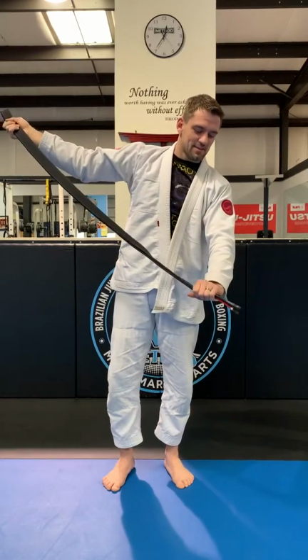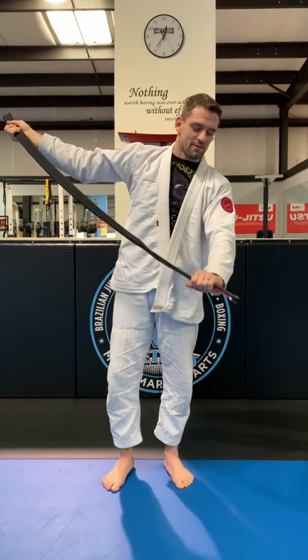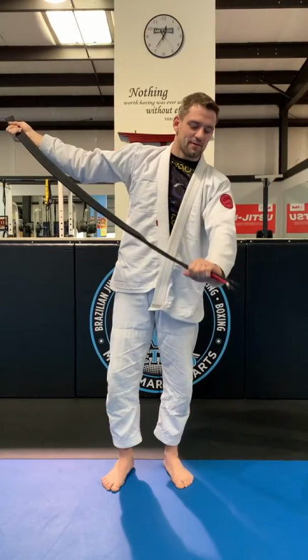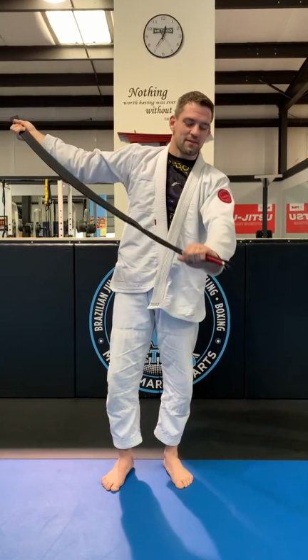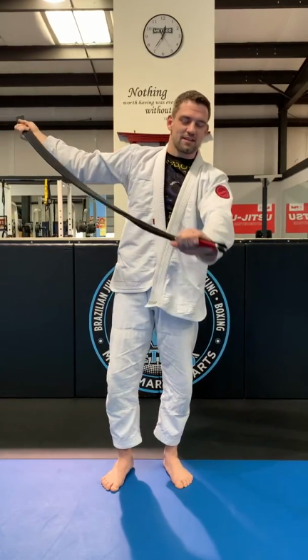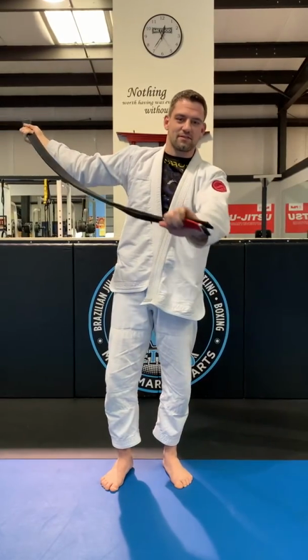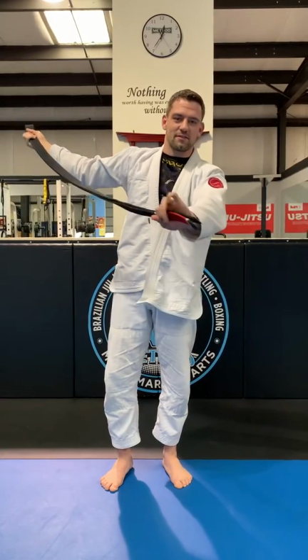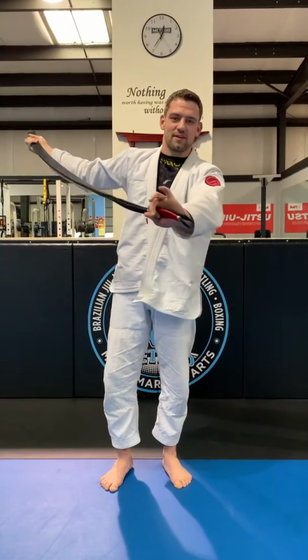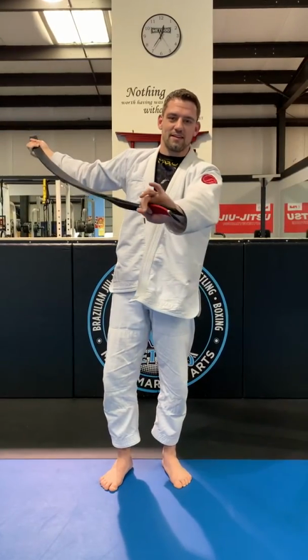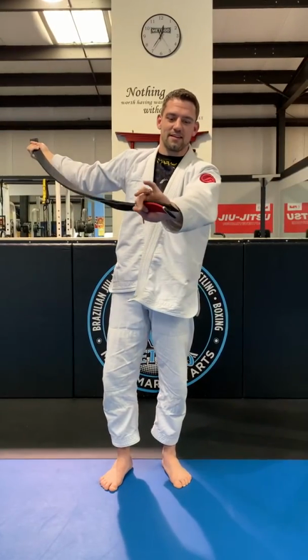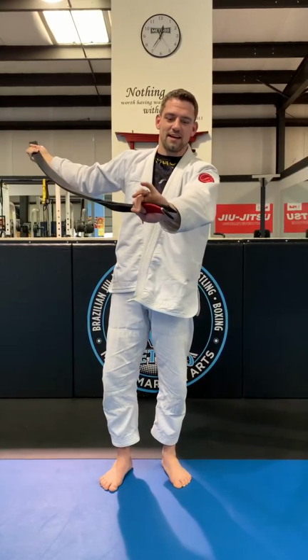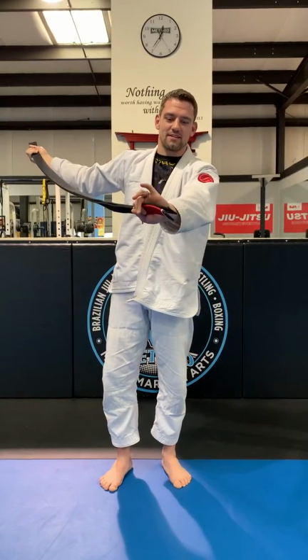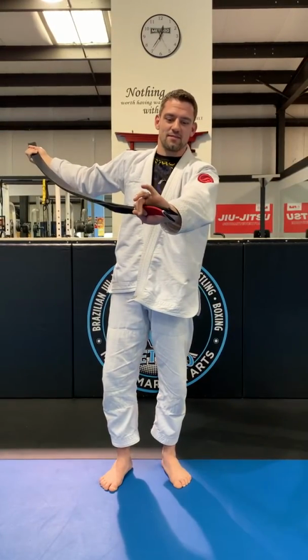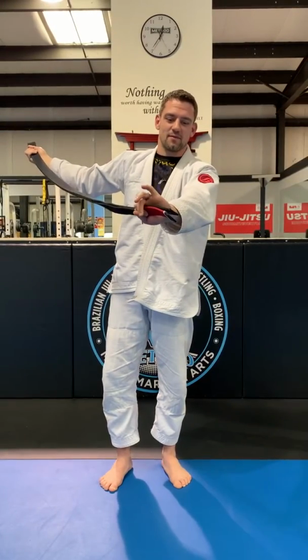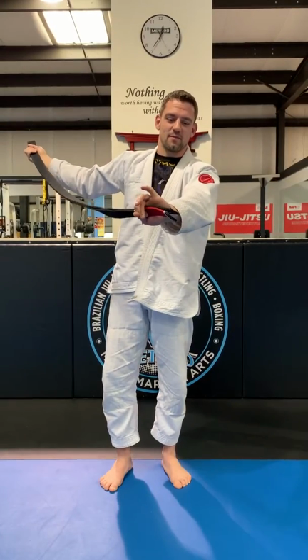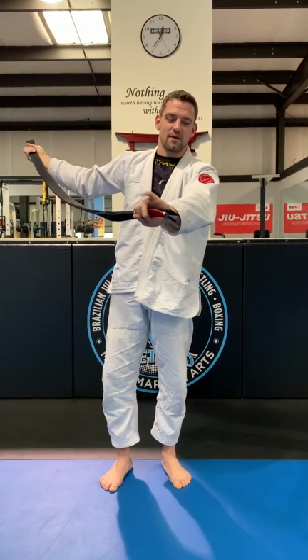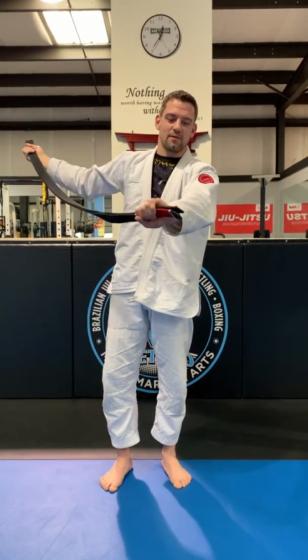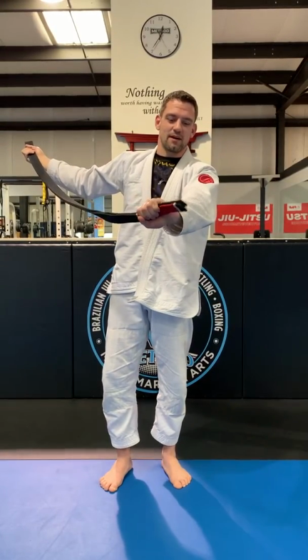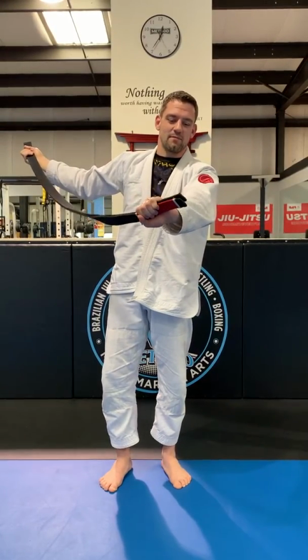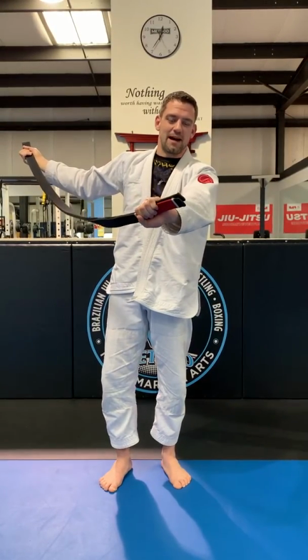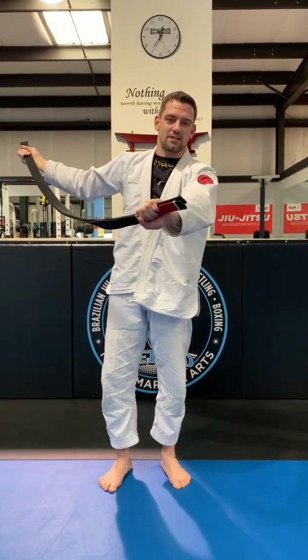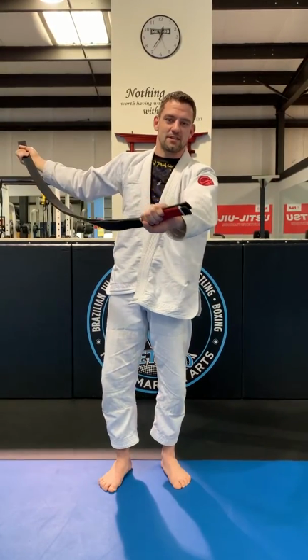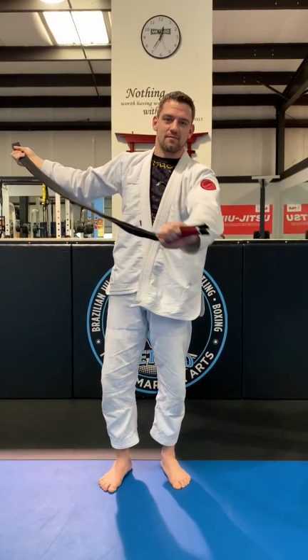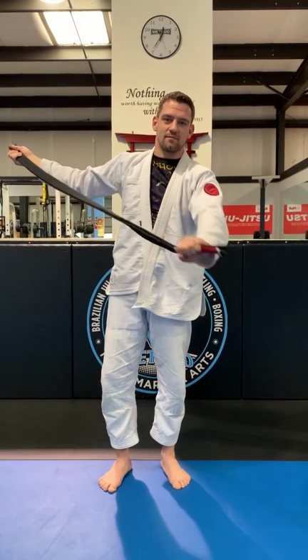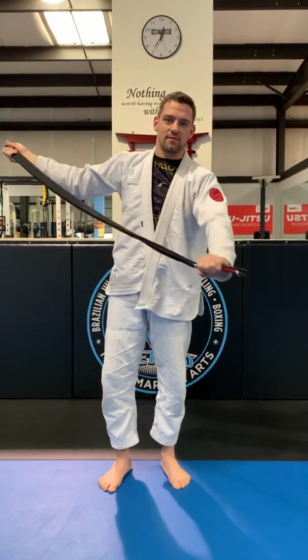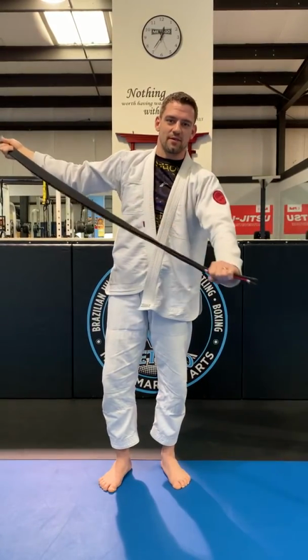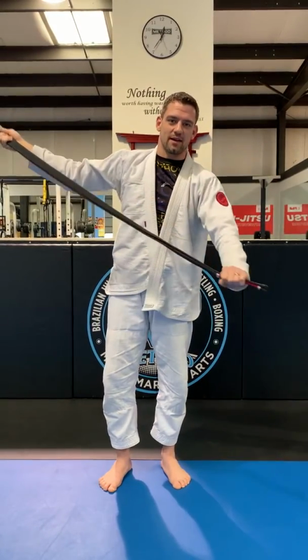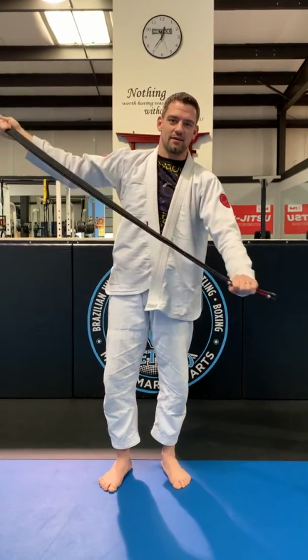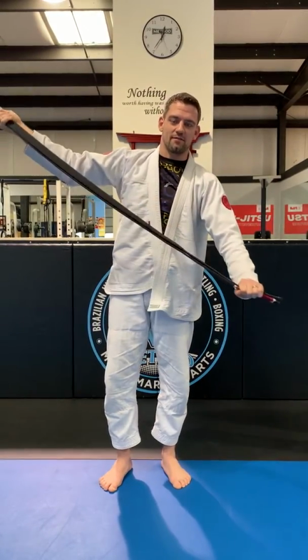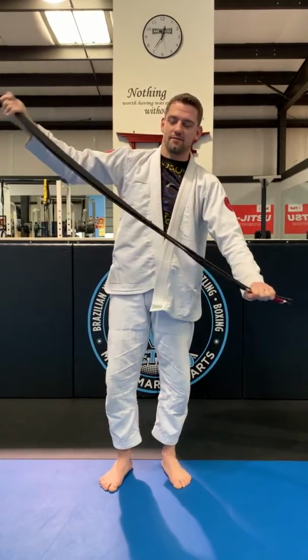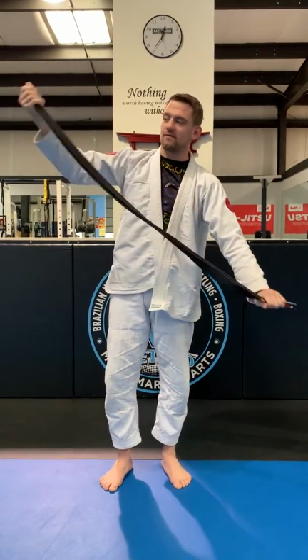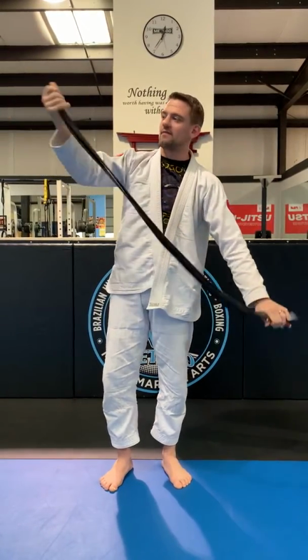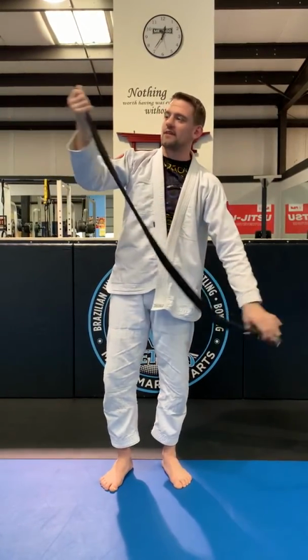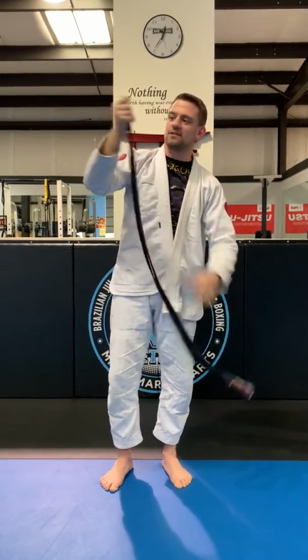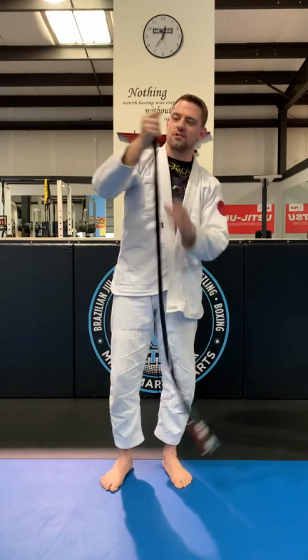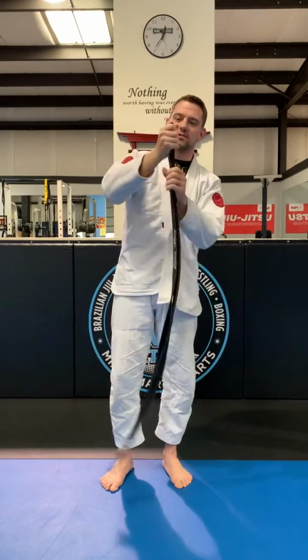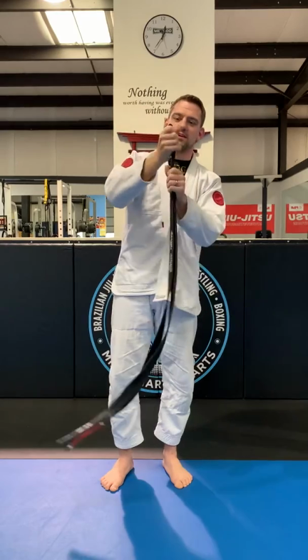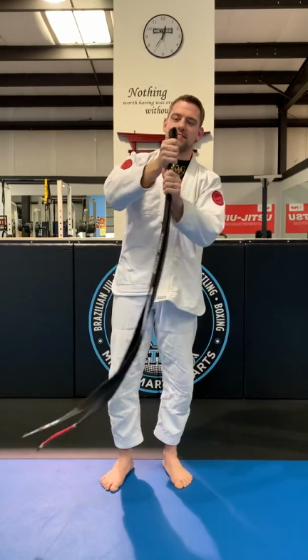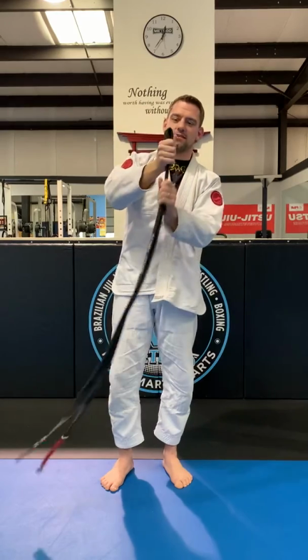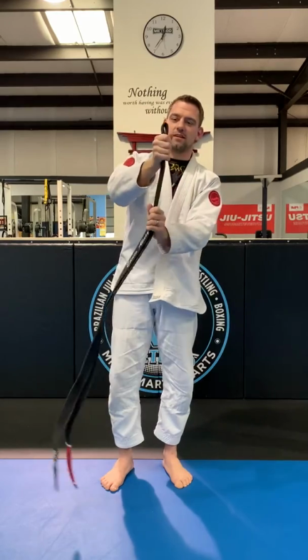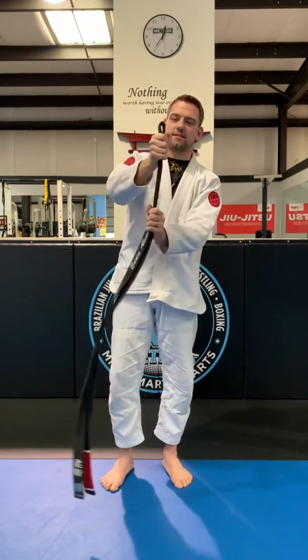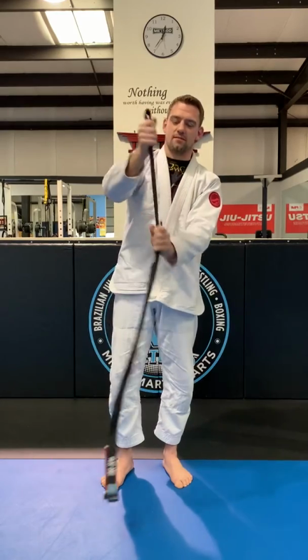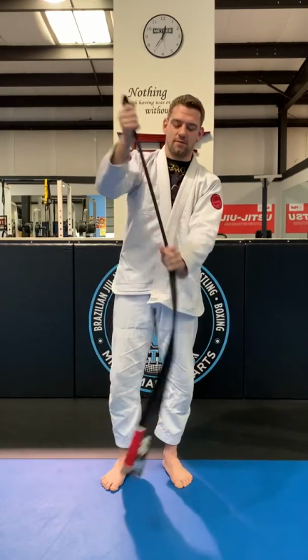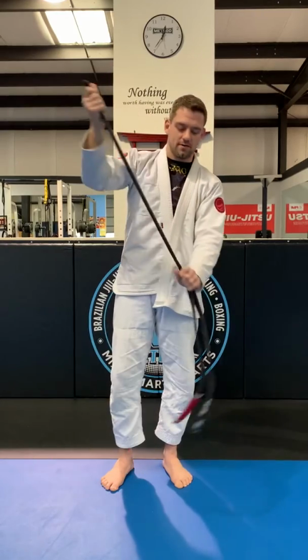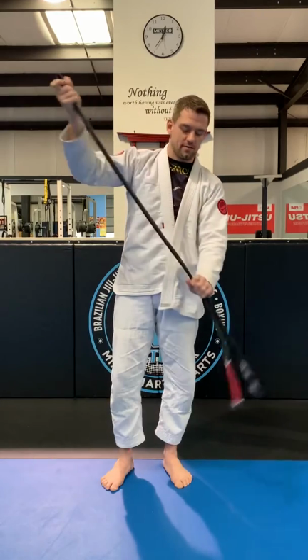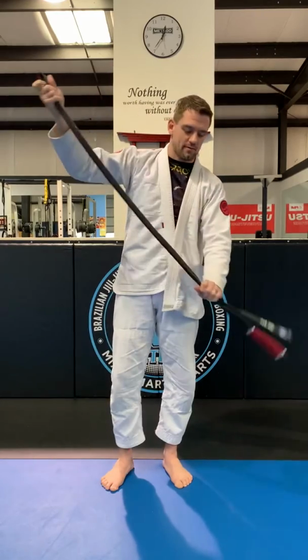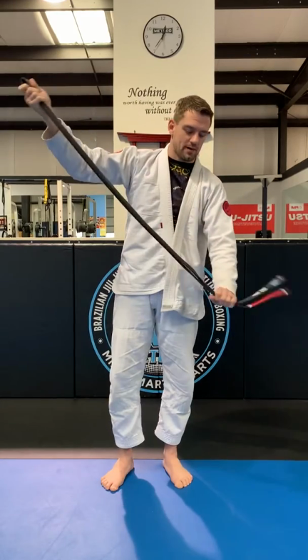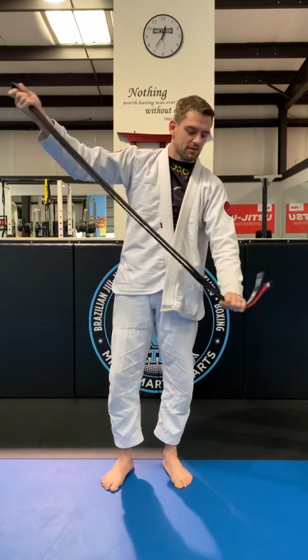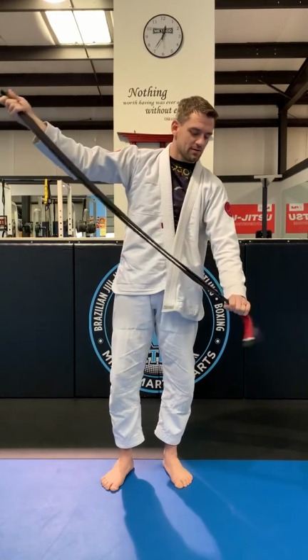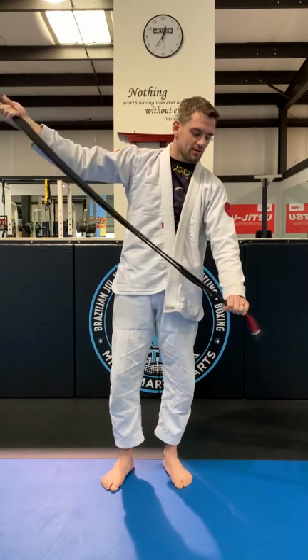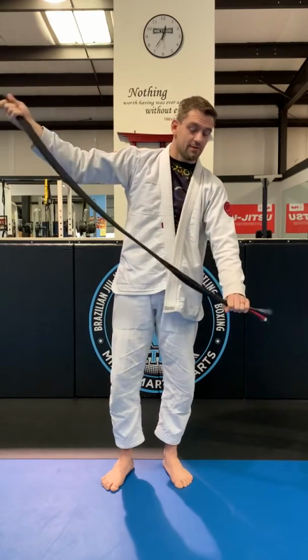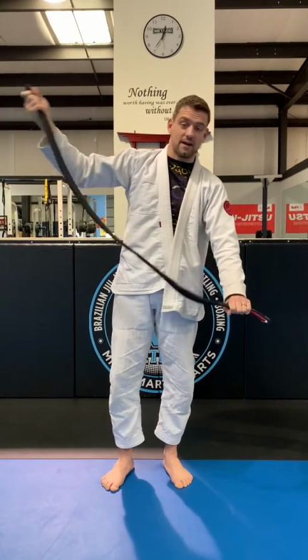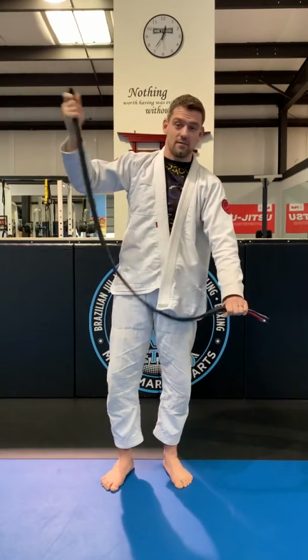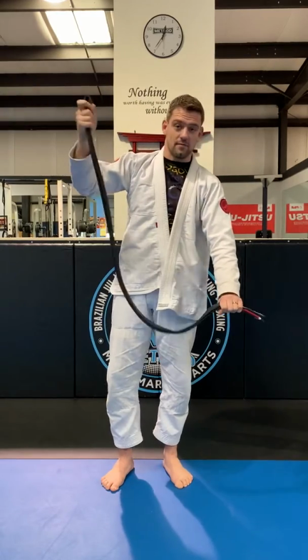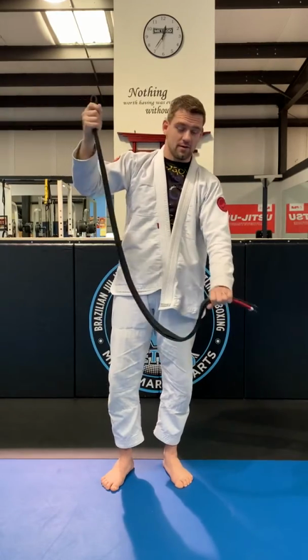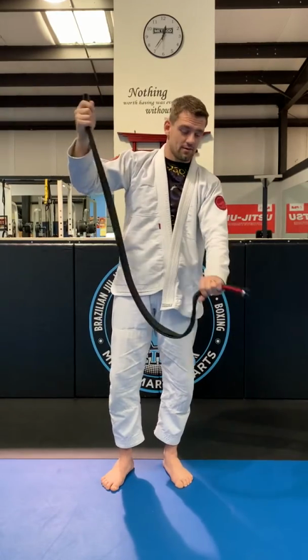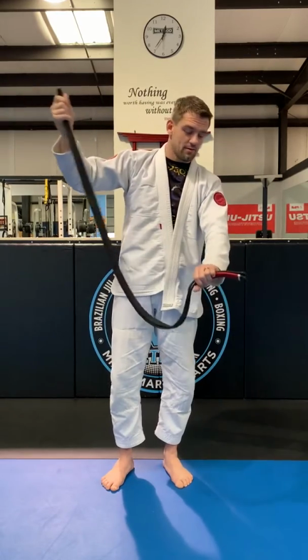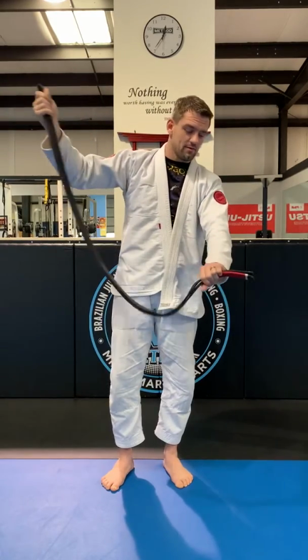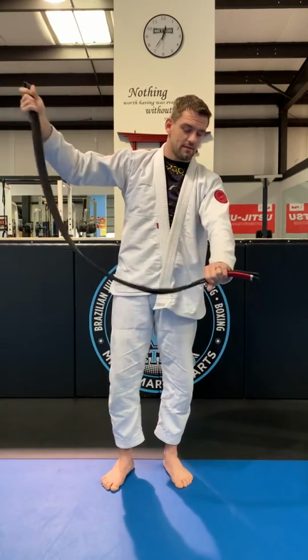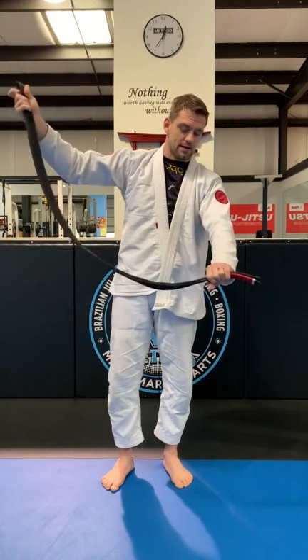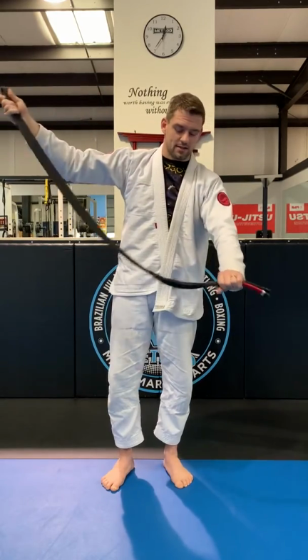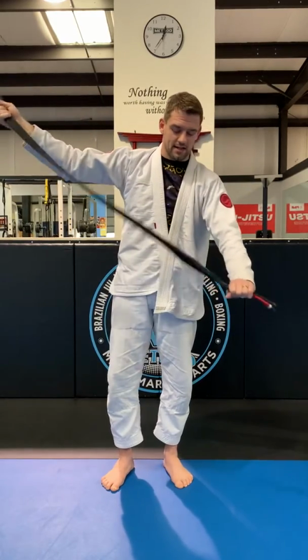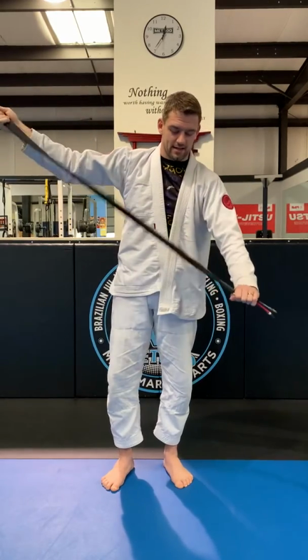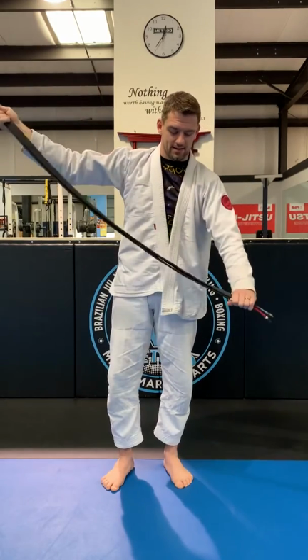So we first have to find the ends of our belt, we've got to match them, and that shows you how to get to the middle of the belt. So to find the middle, match the ends.